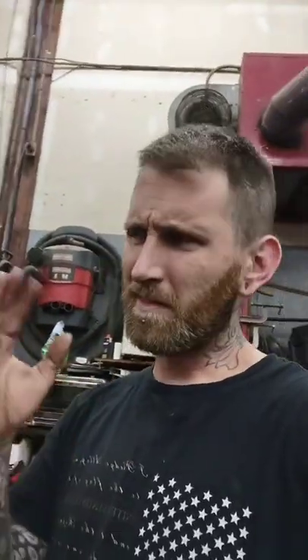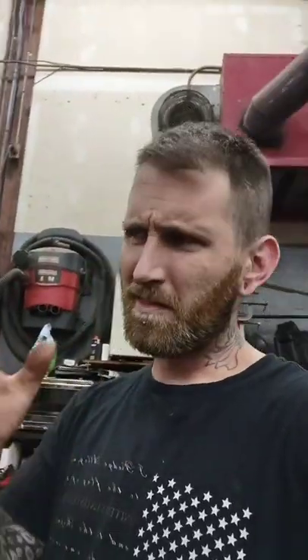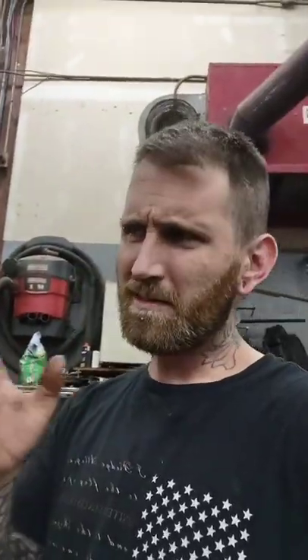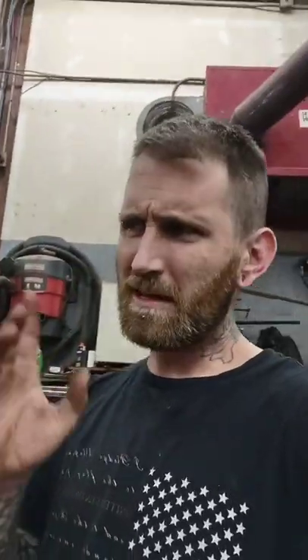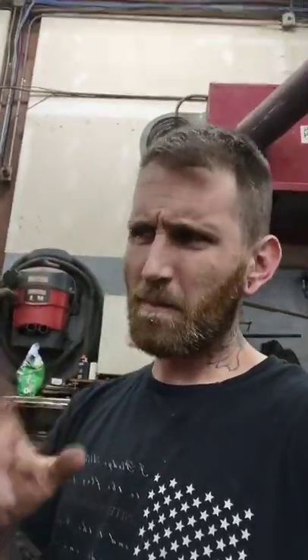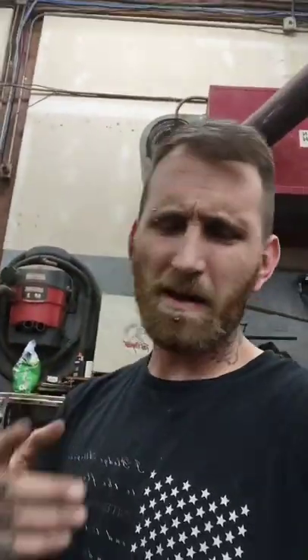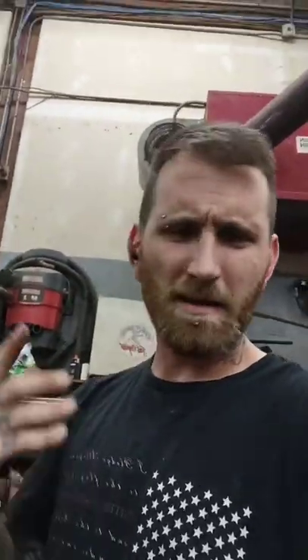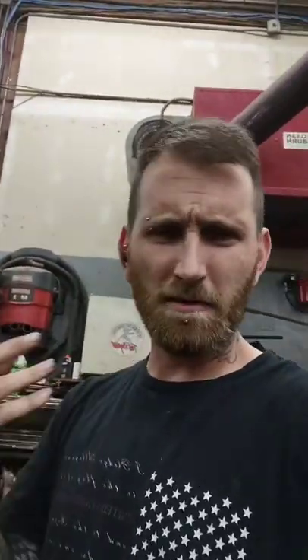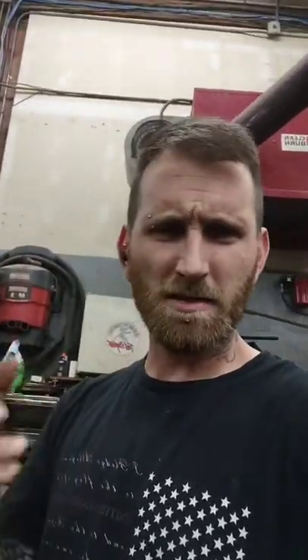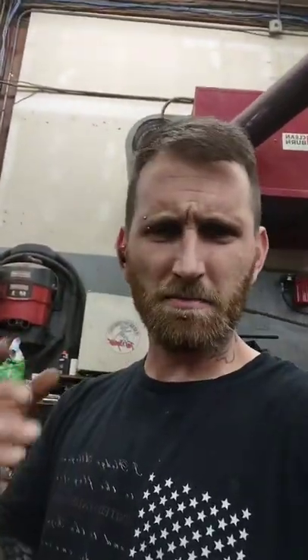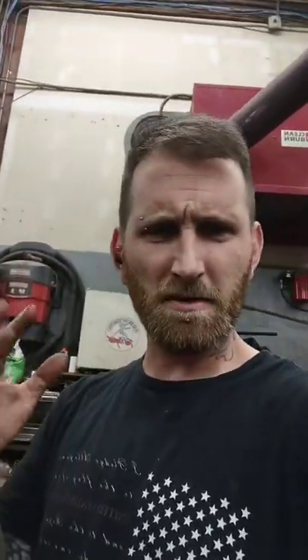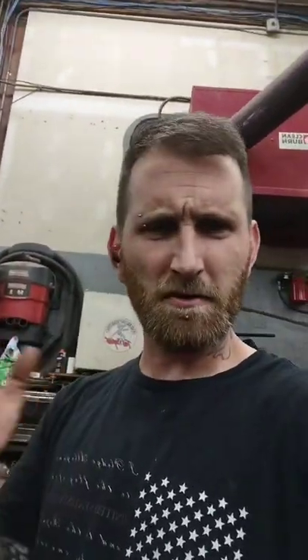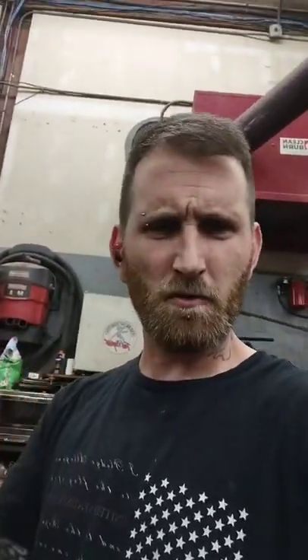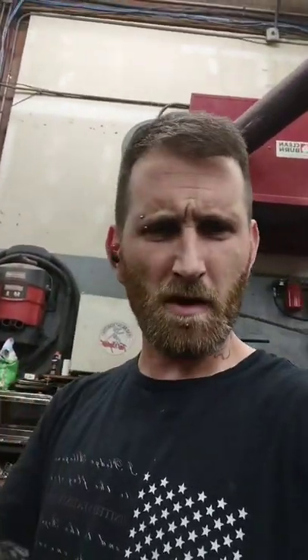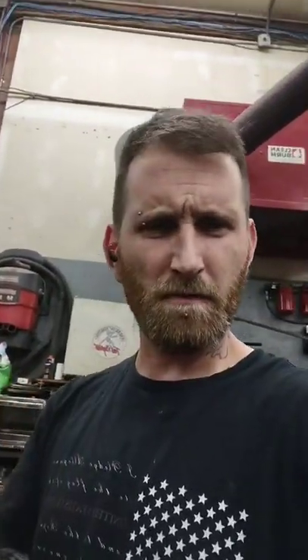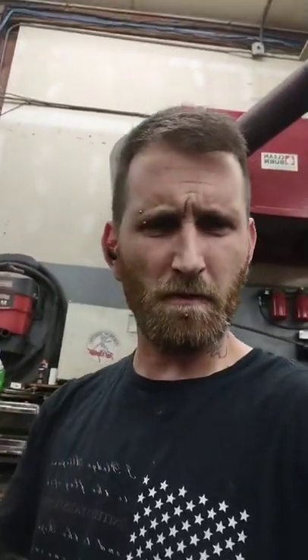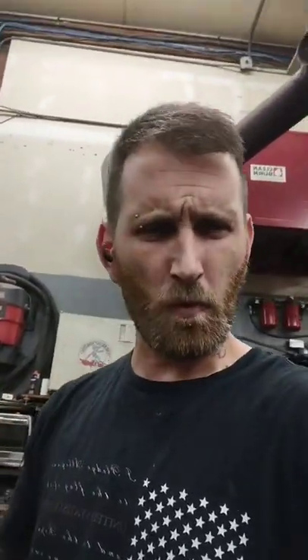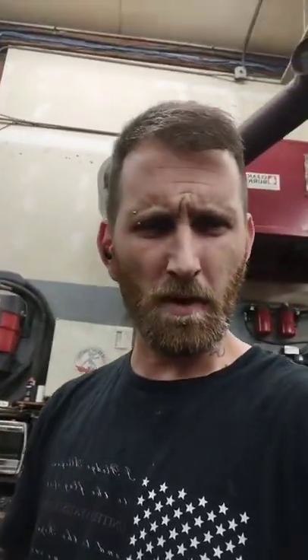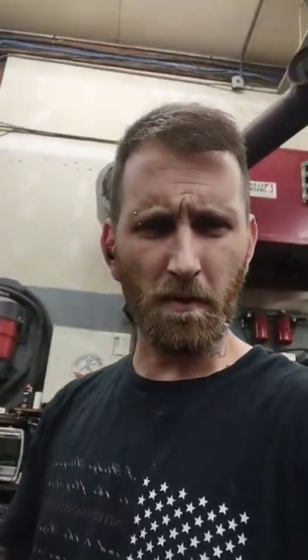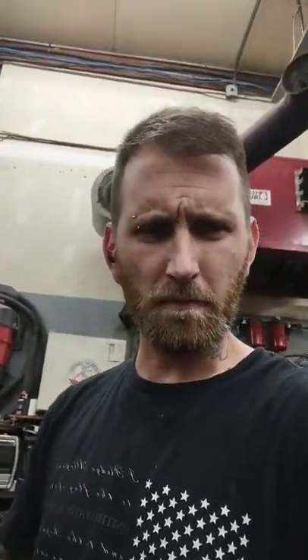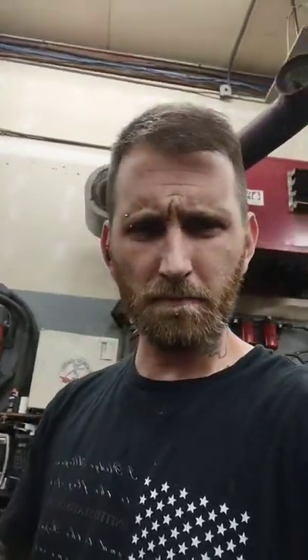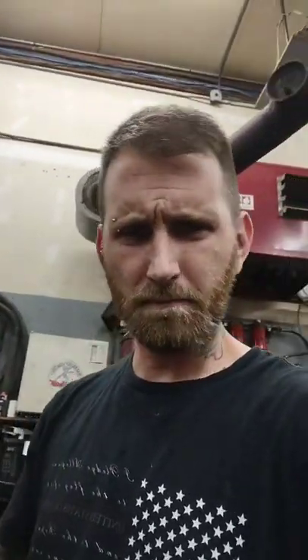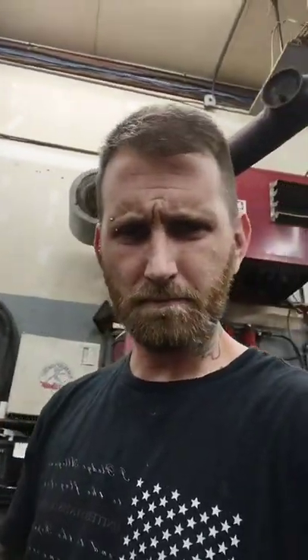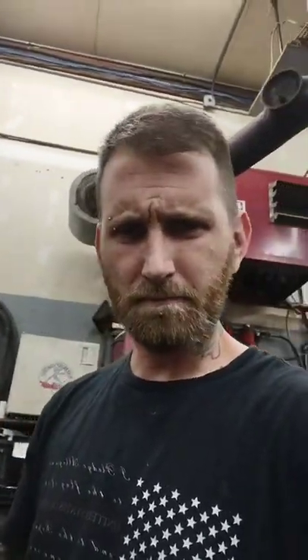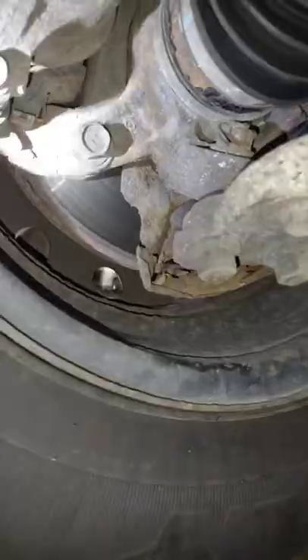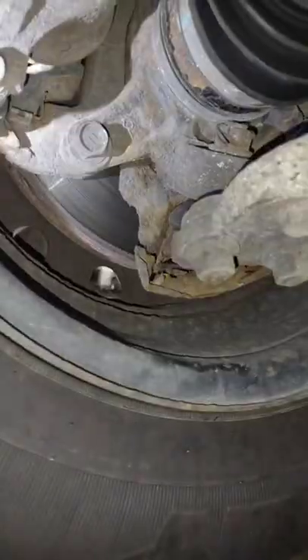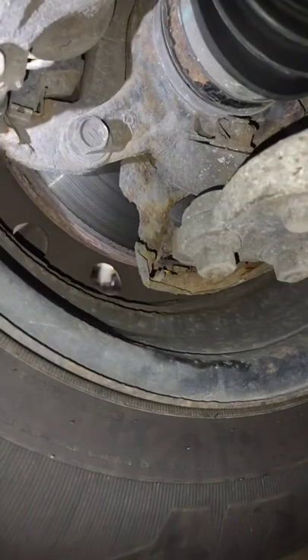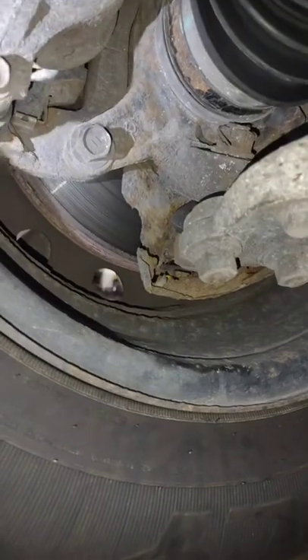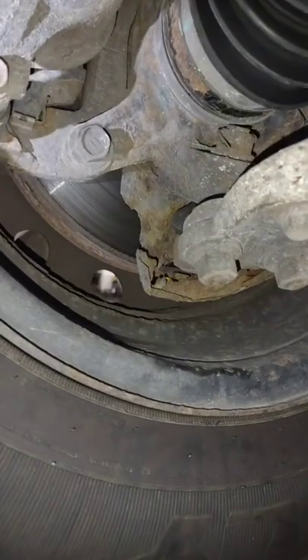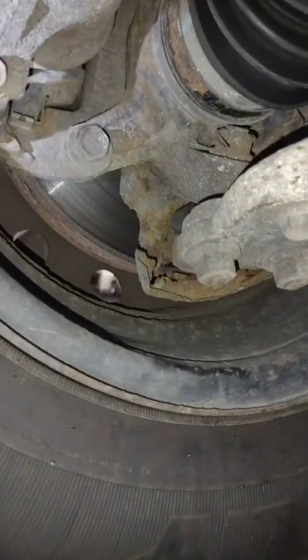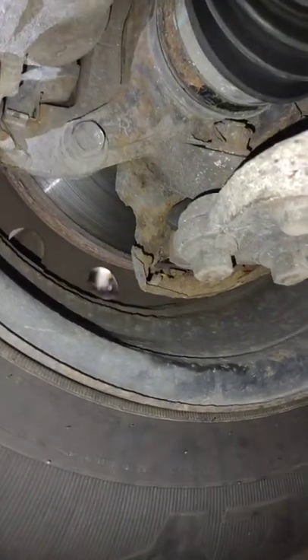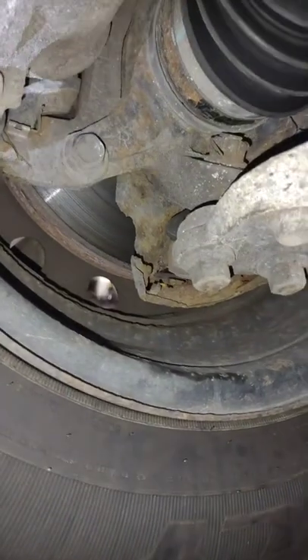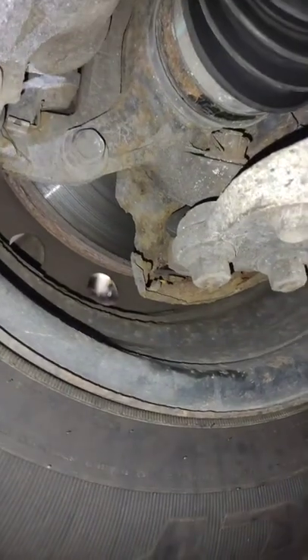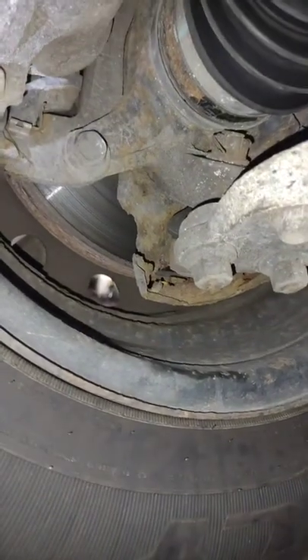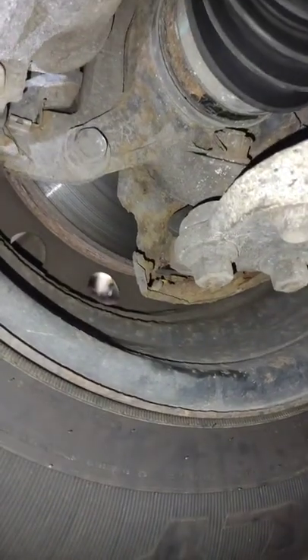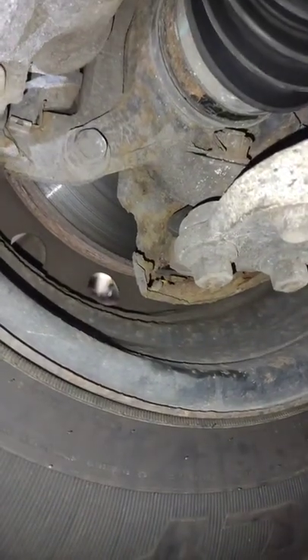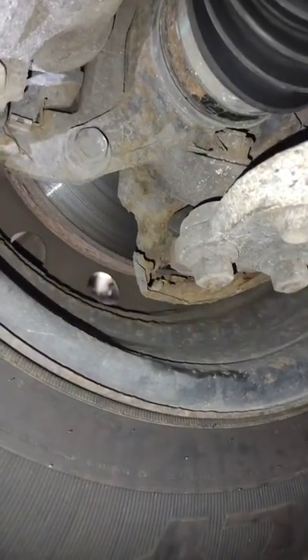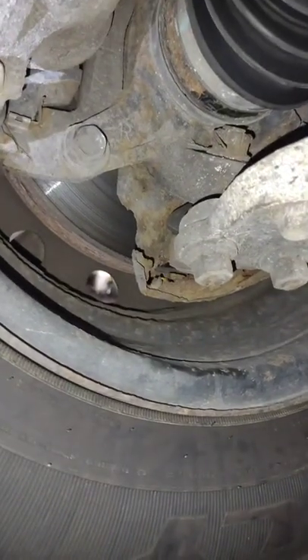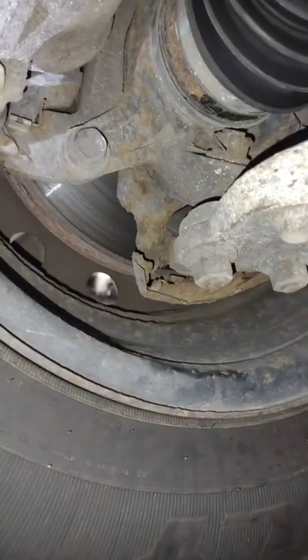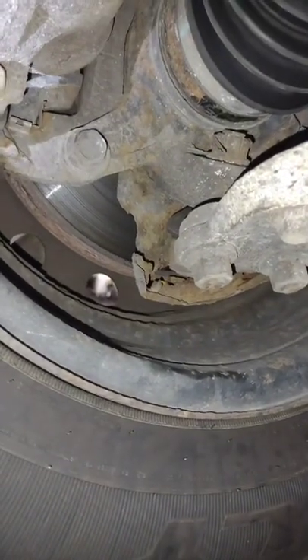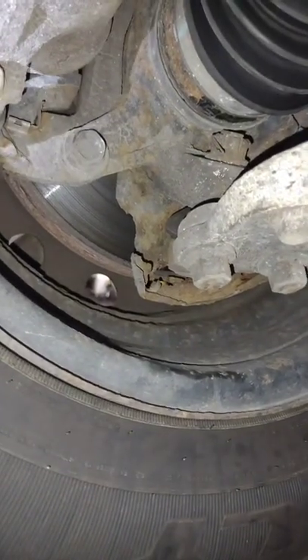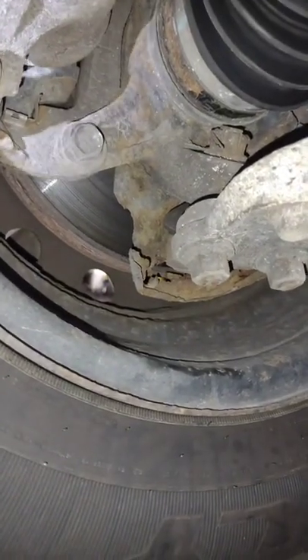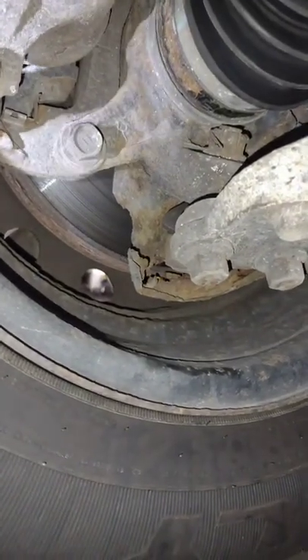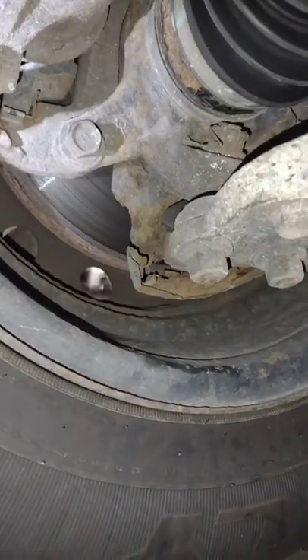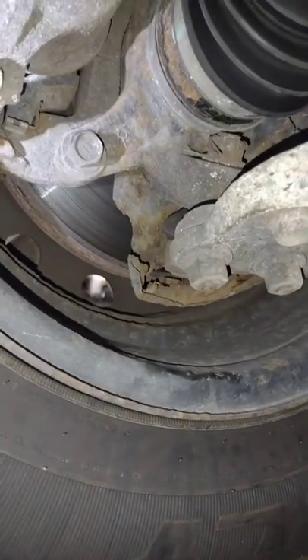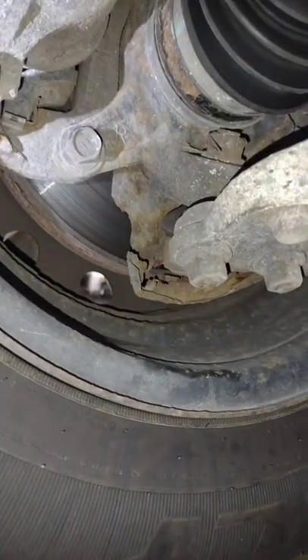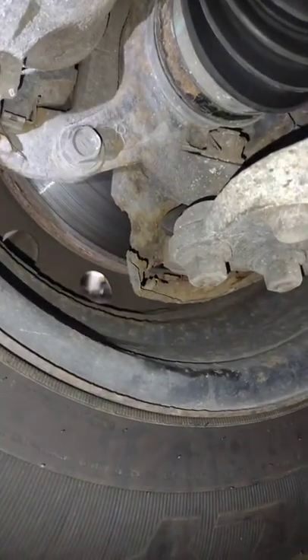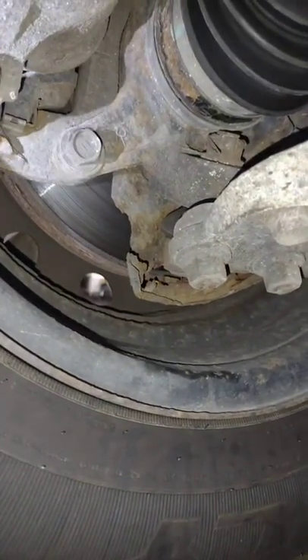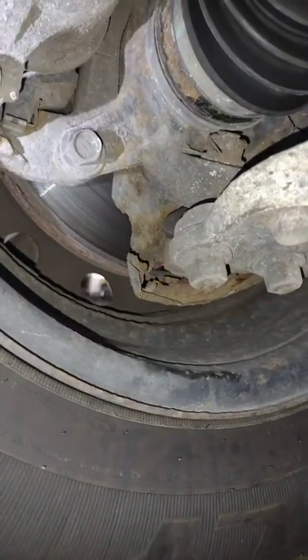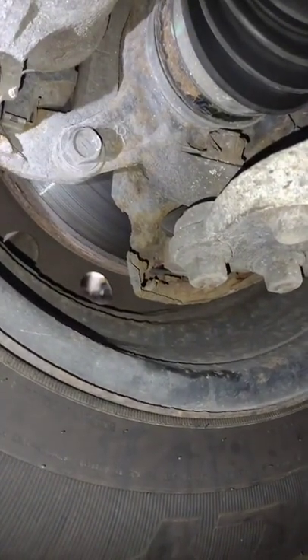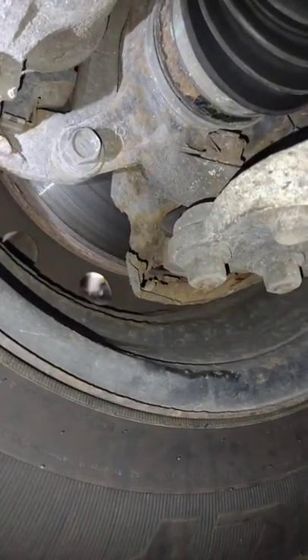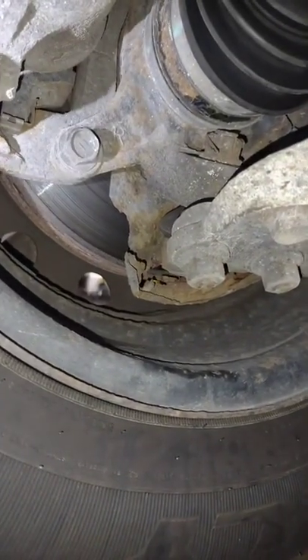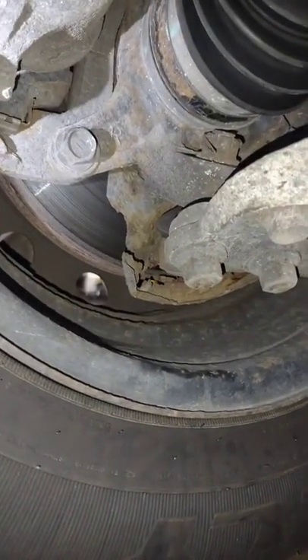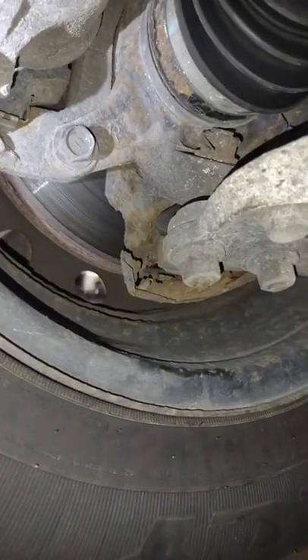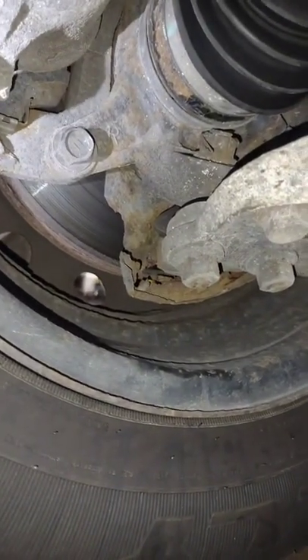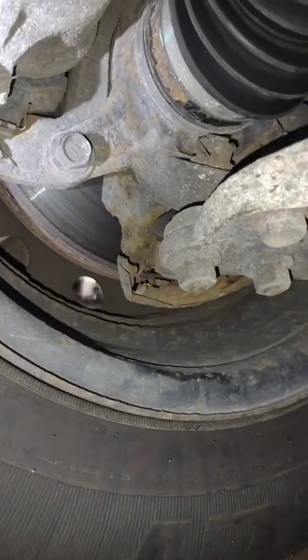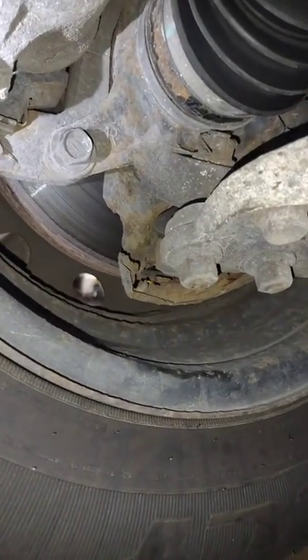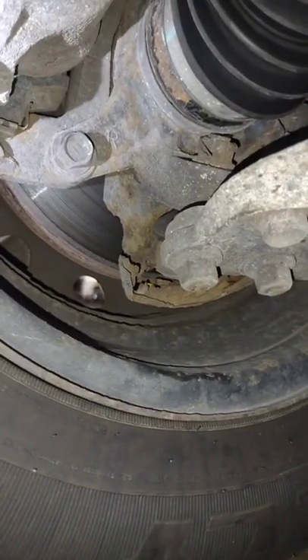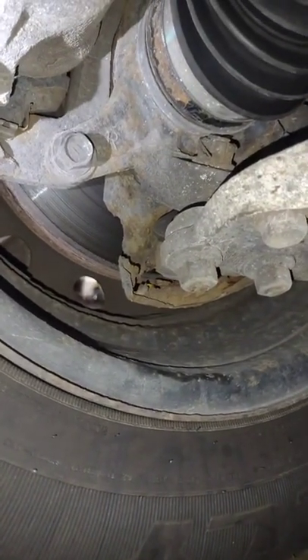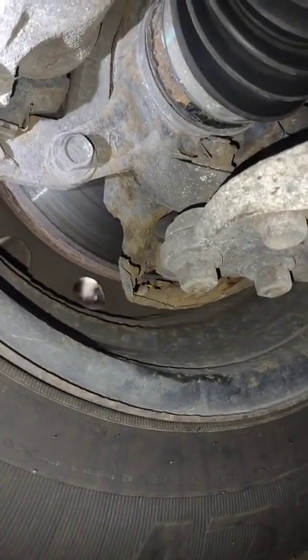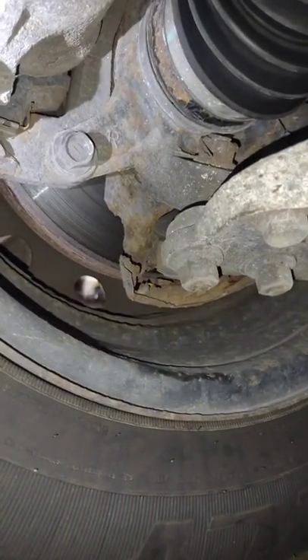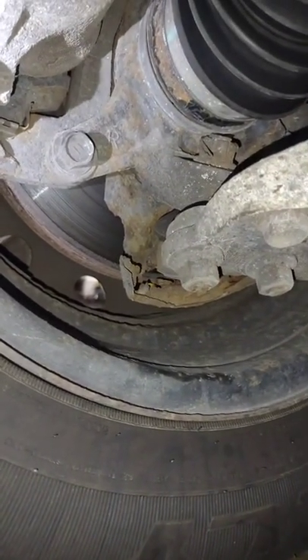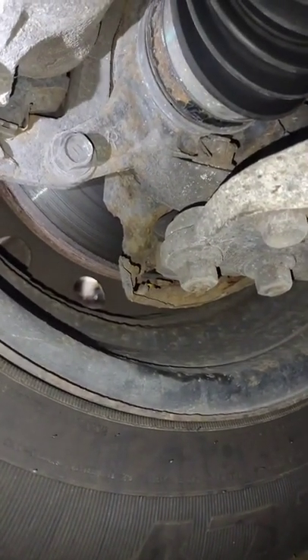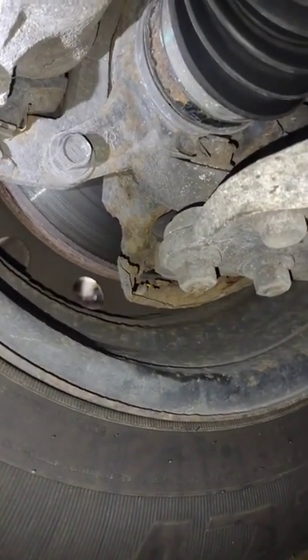They think they may hear something in the right front wheel. Turns out that was just a backing plate kind of disintegrating and rubbing against the rotor.